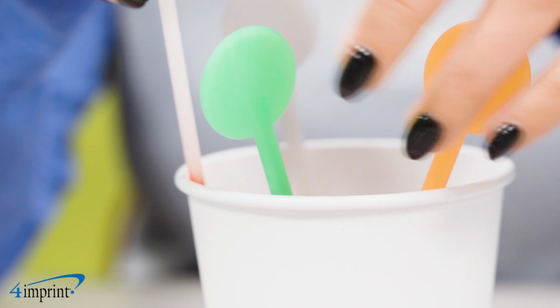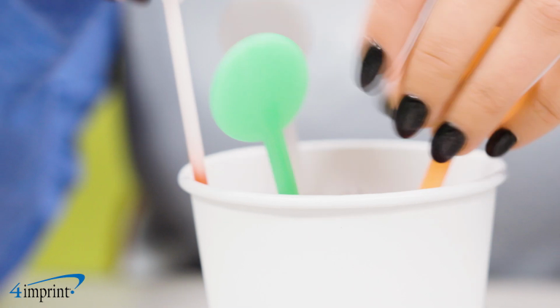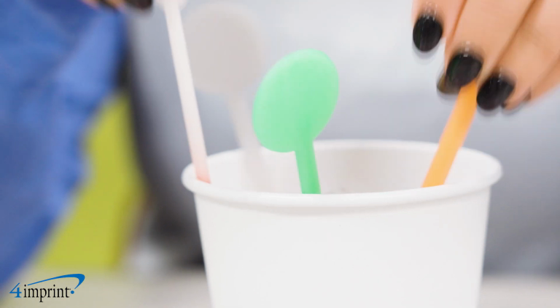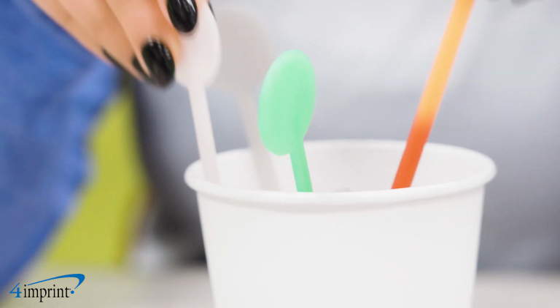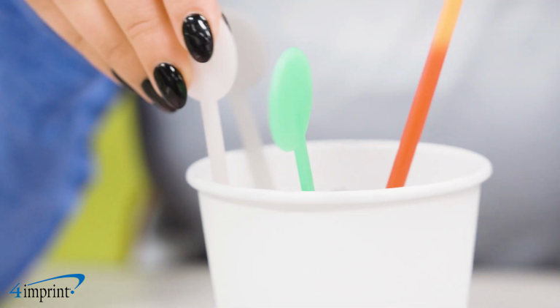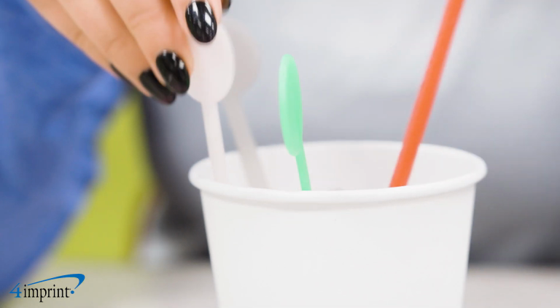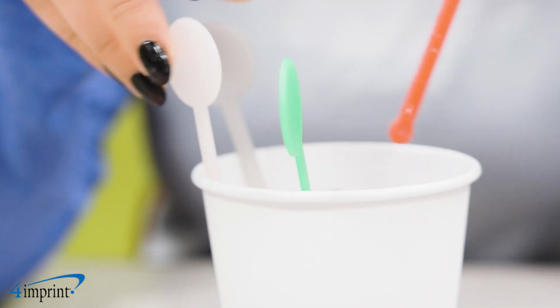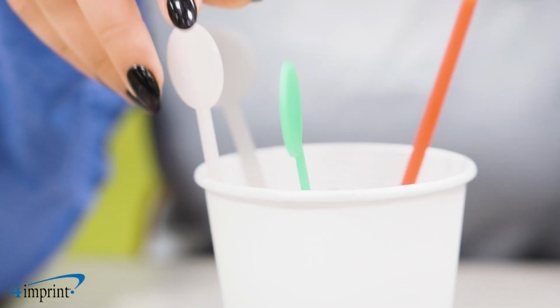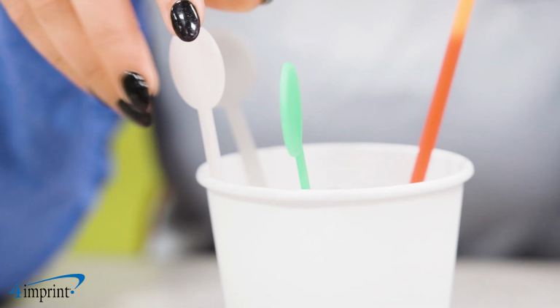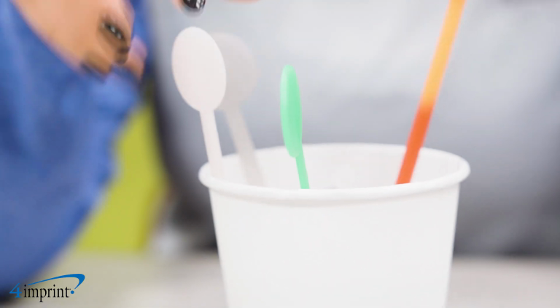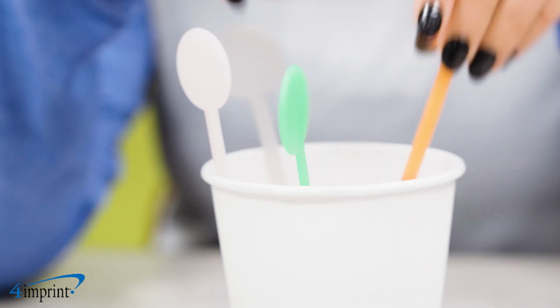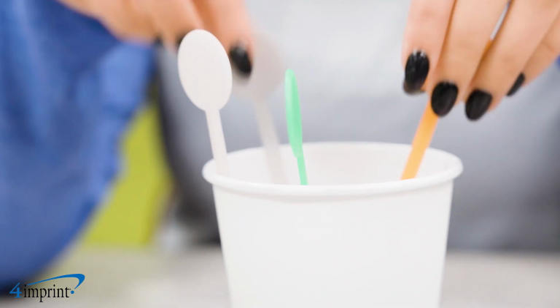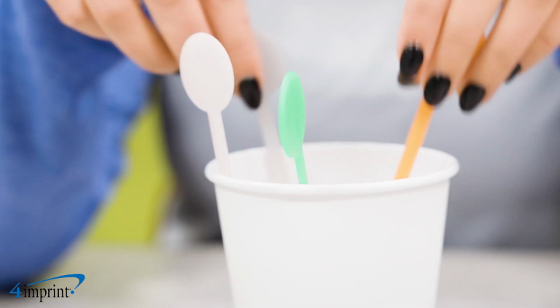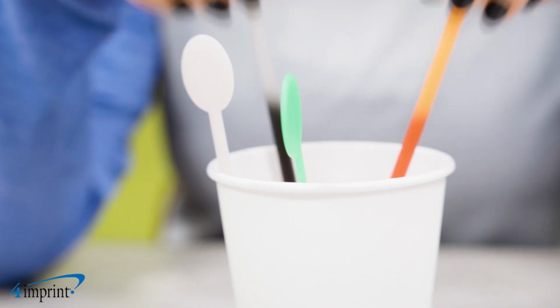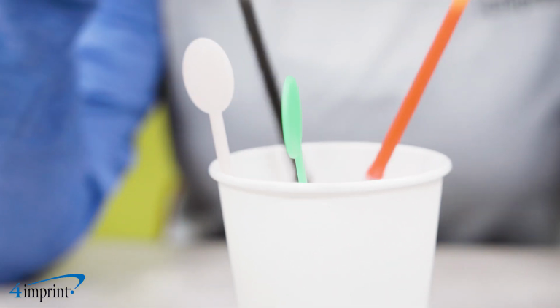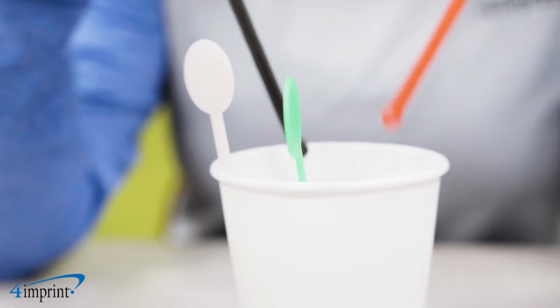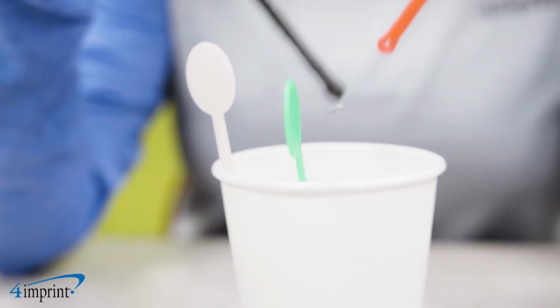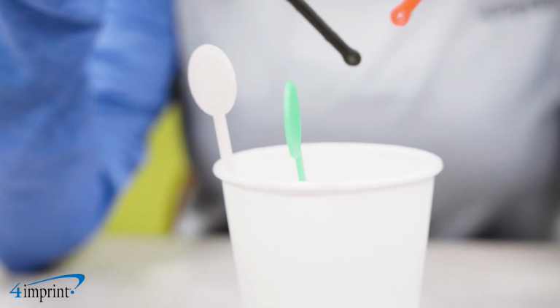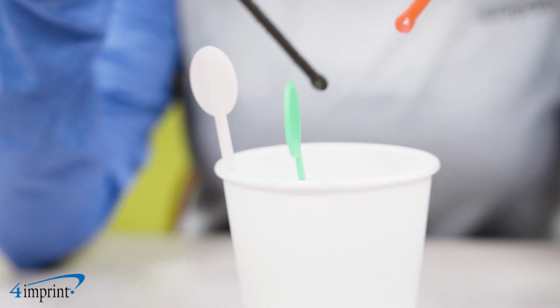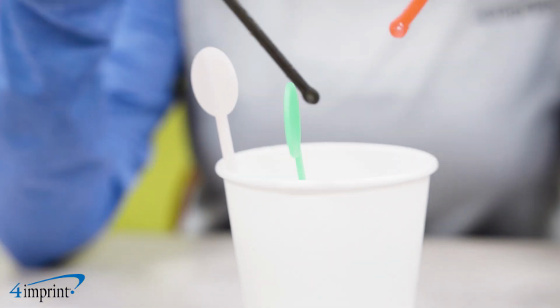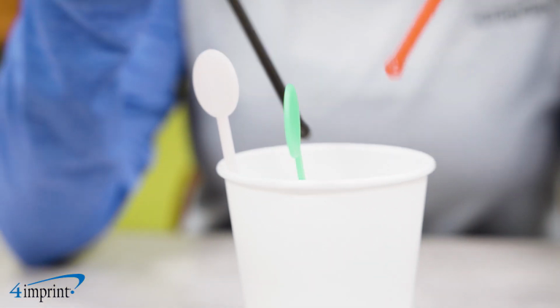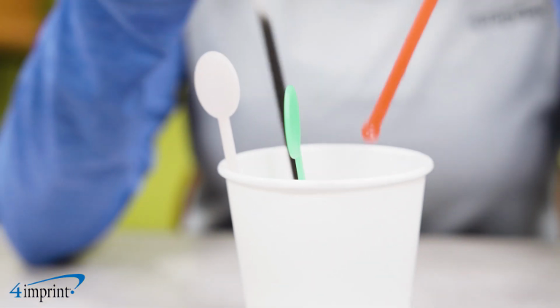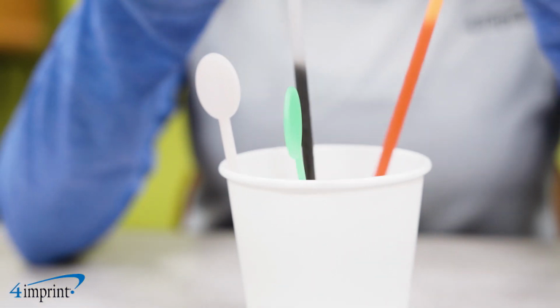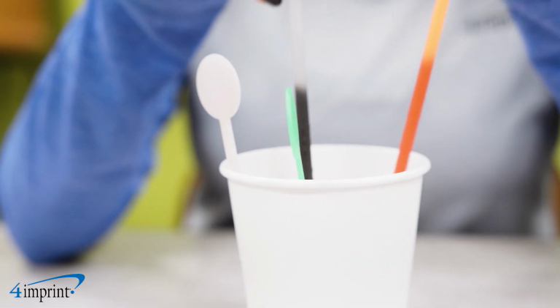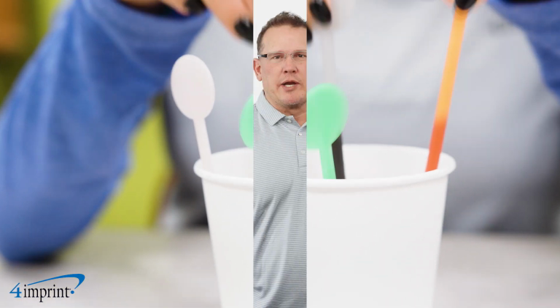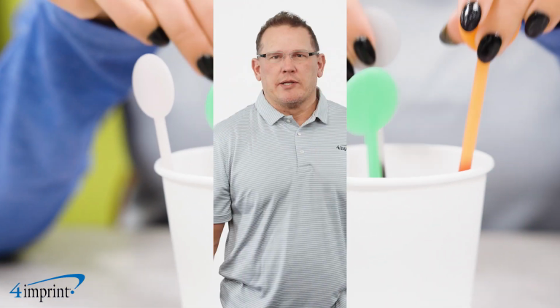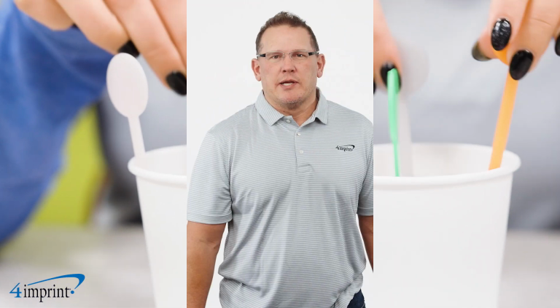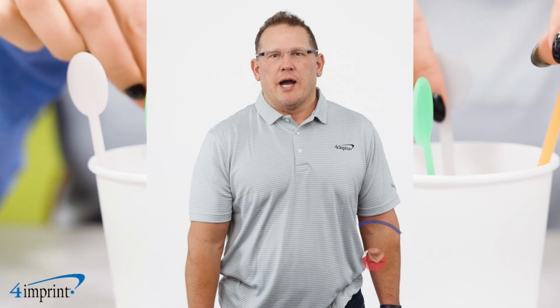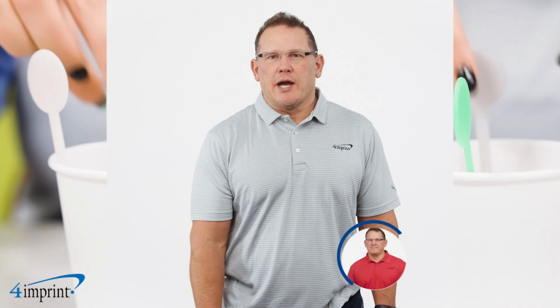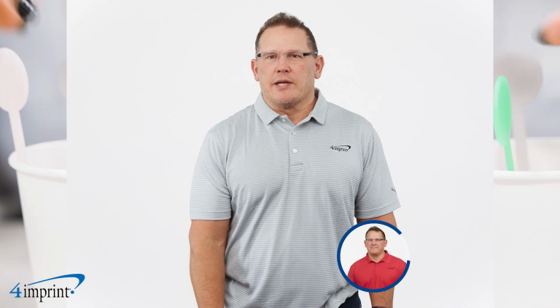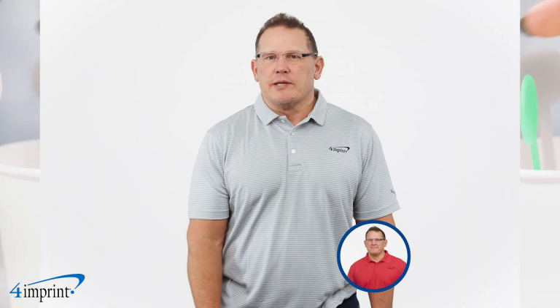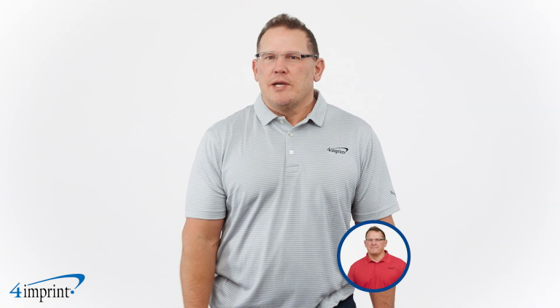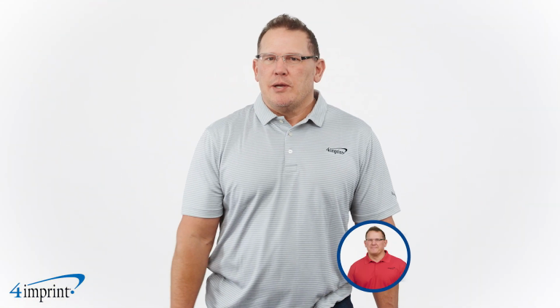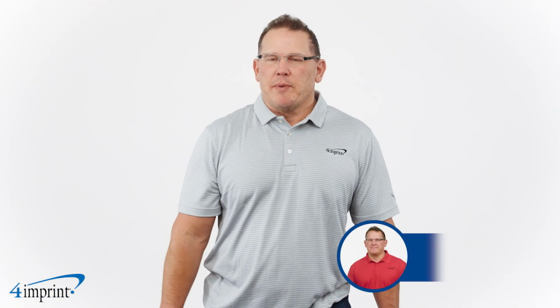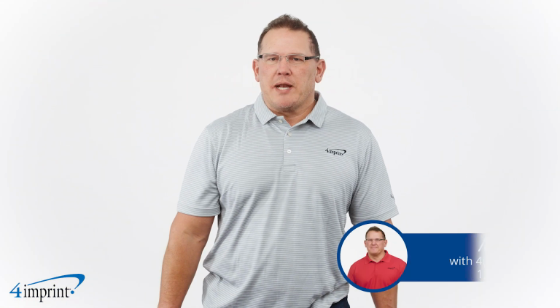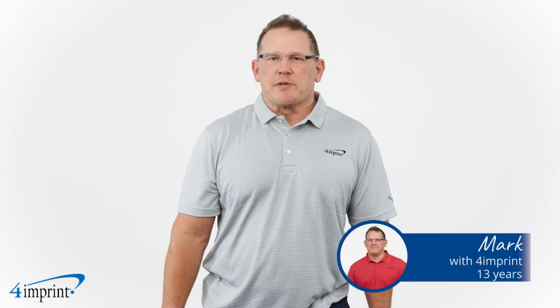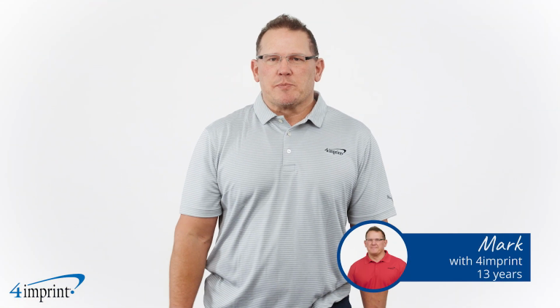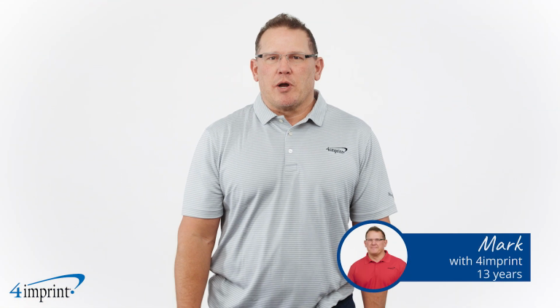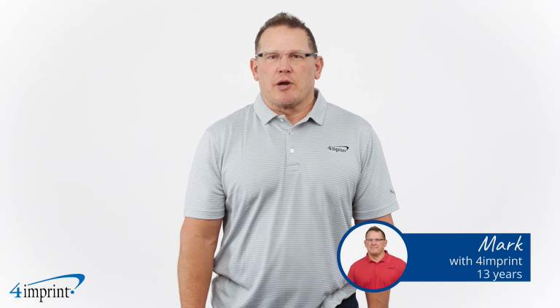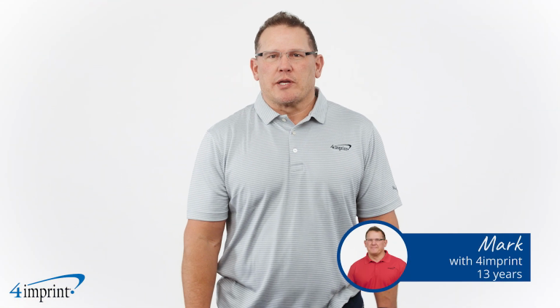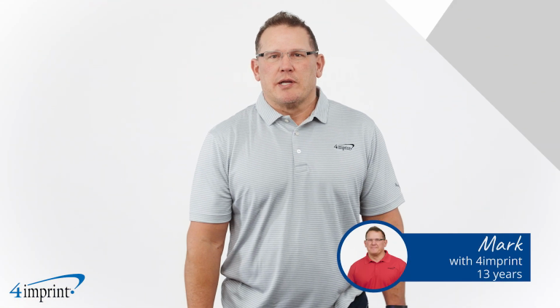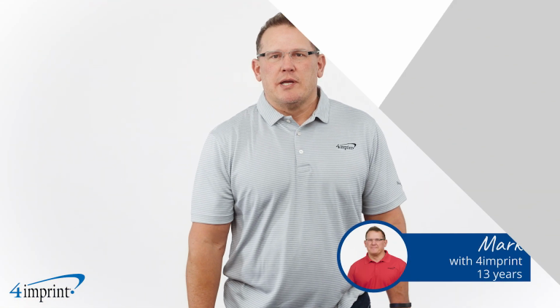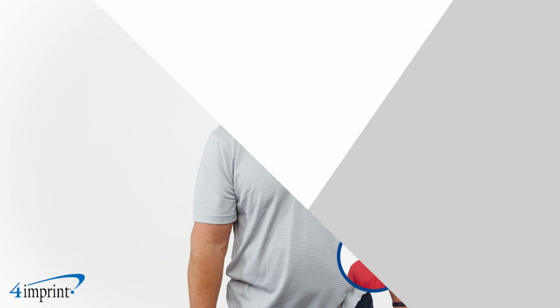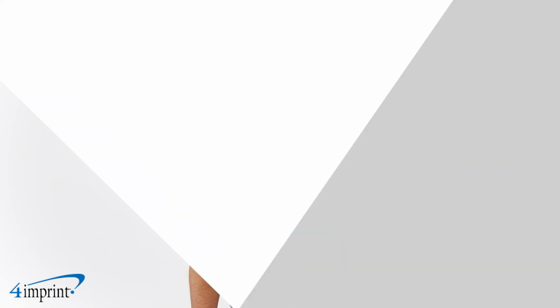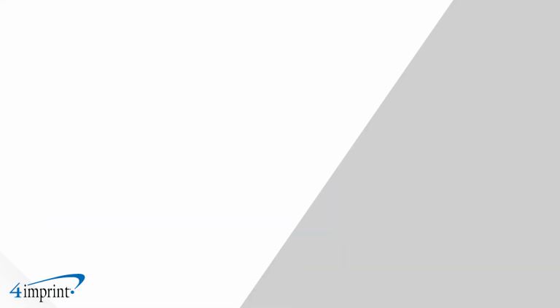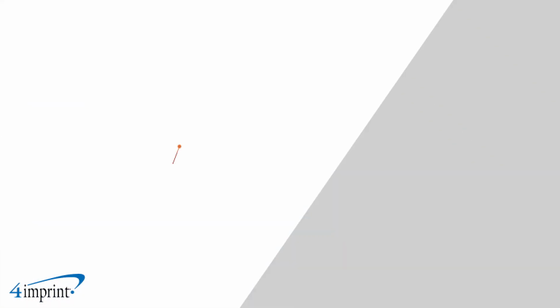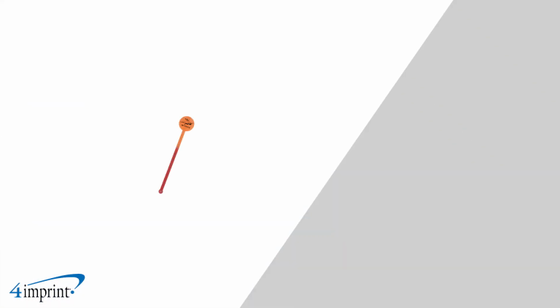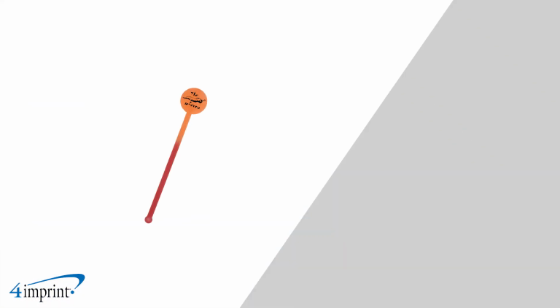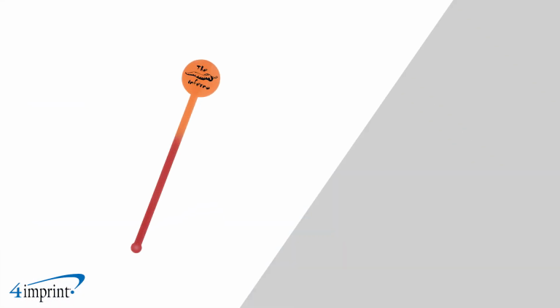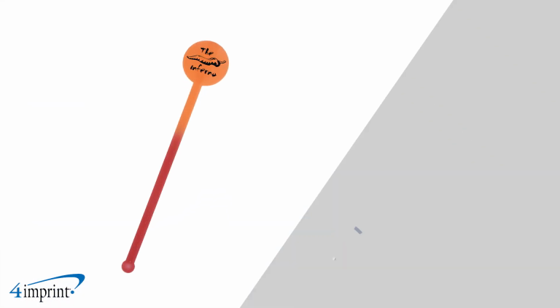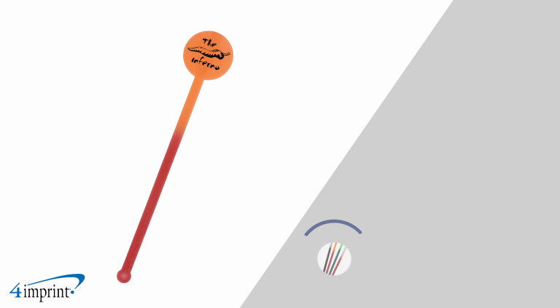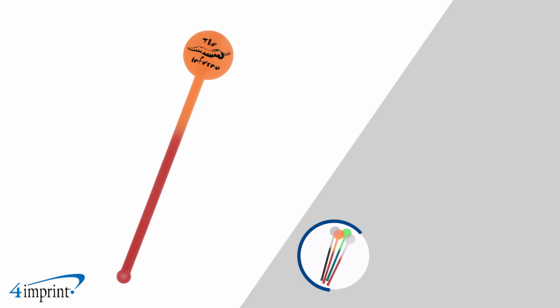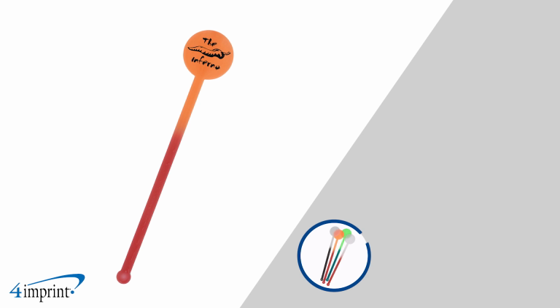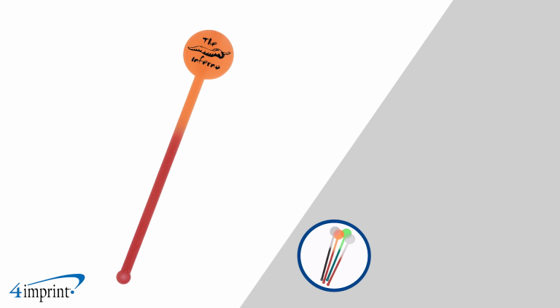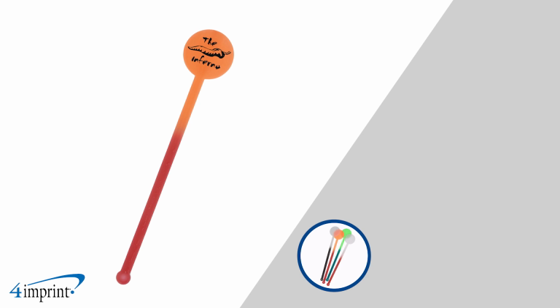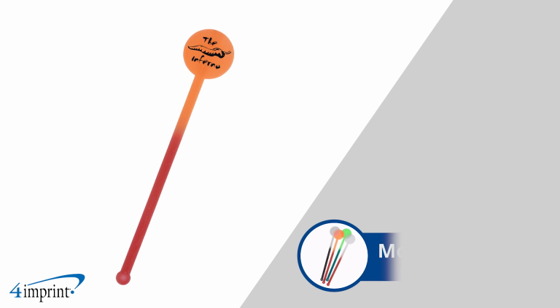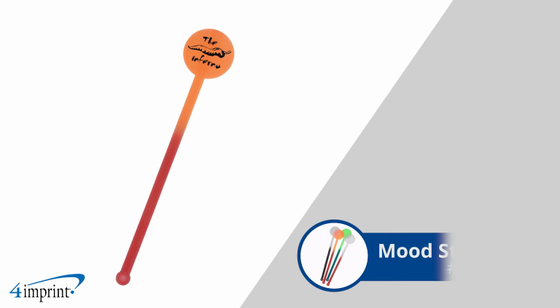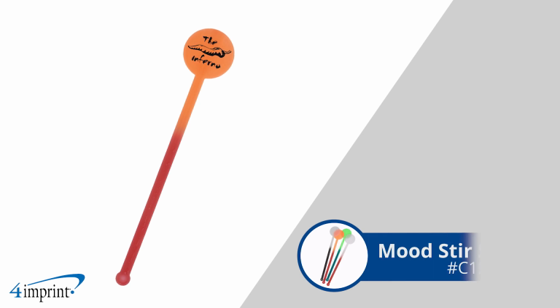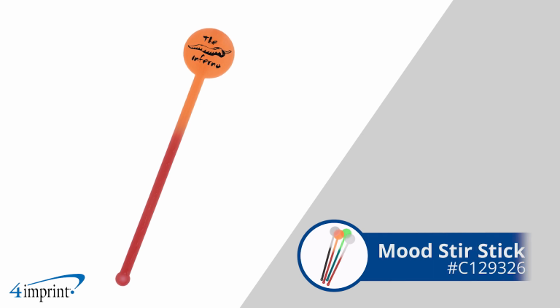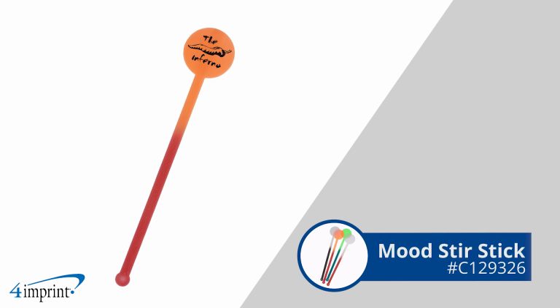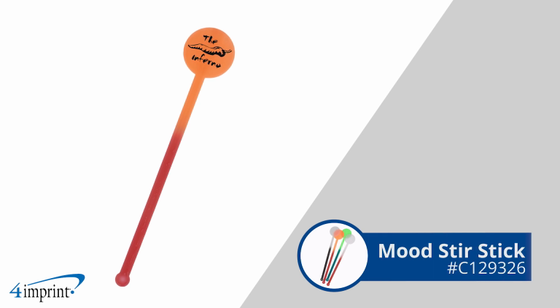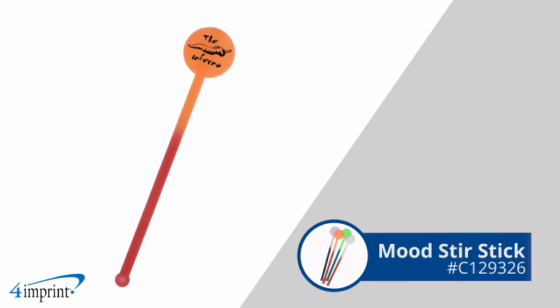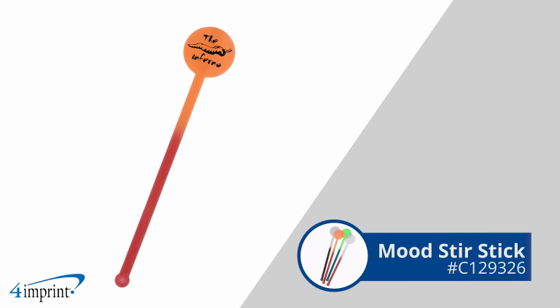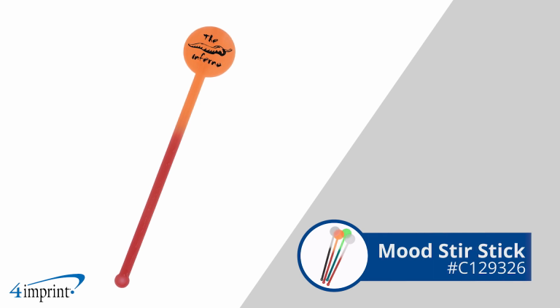This custom item is always in the mood to promote your brand. Hi, my name is Mark and today we're checking out the Mood Stir Stick.